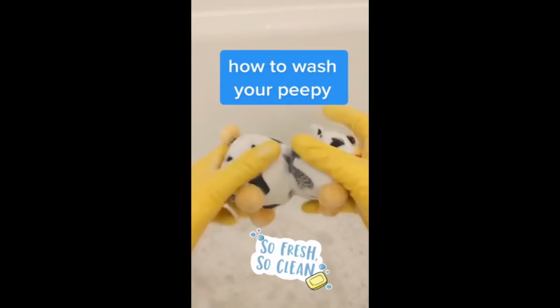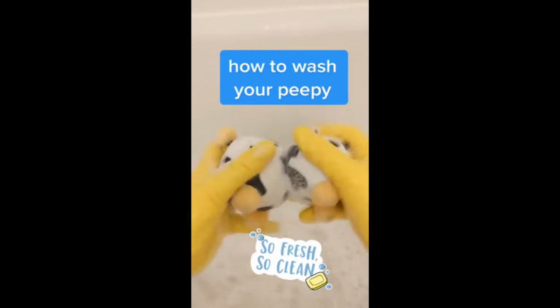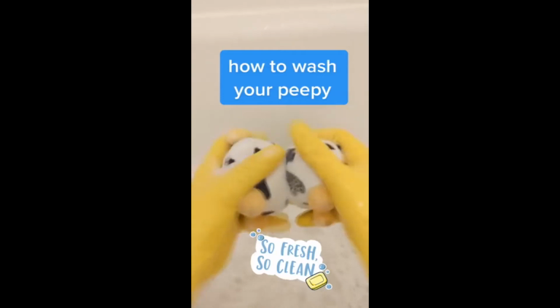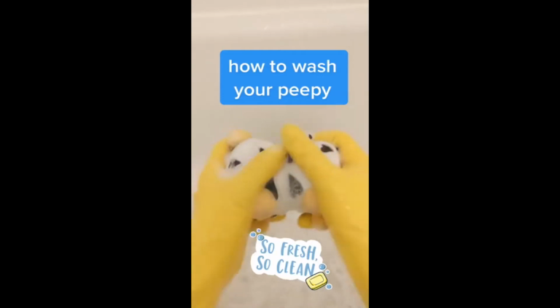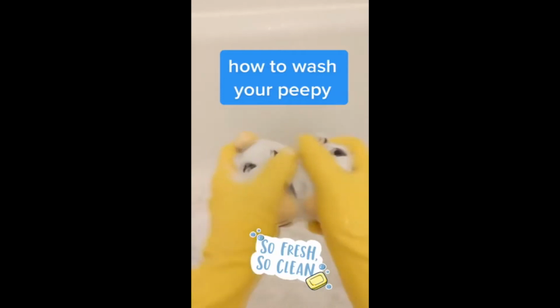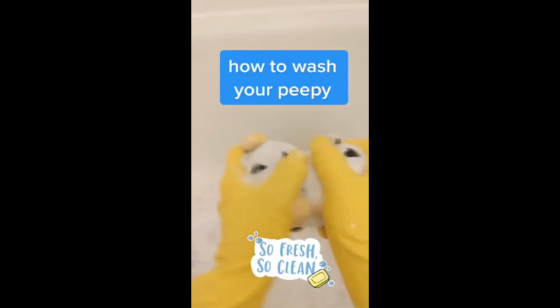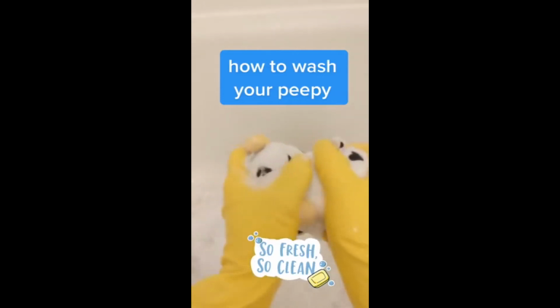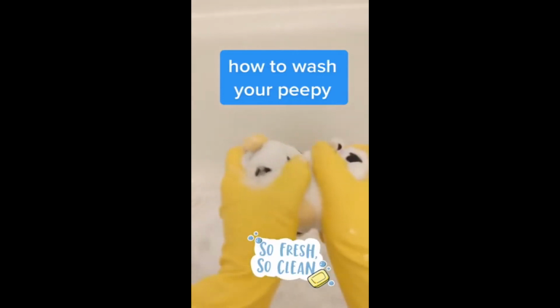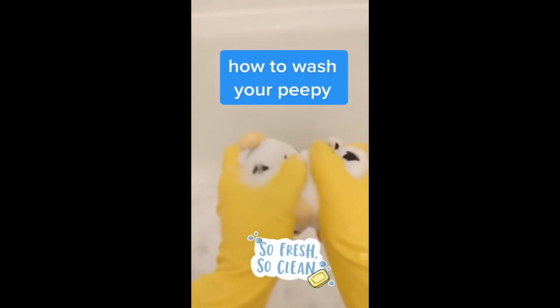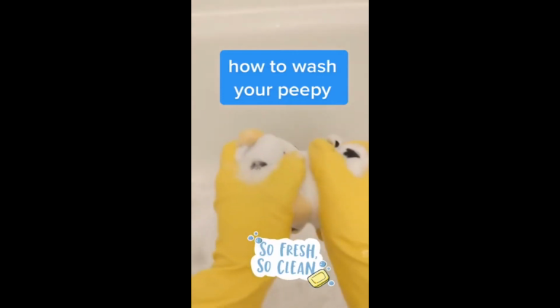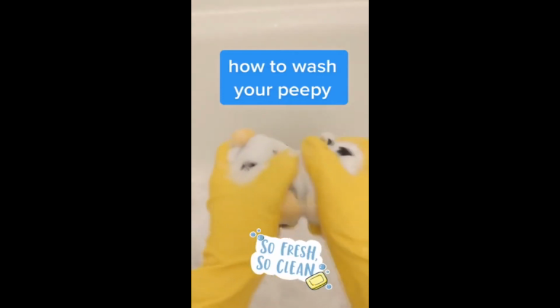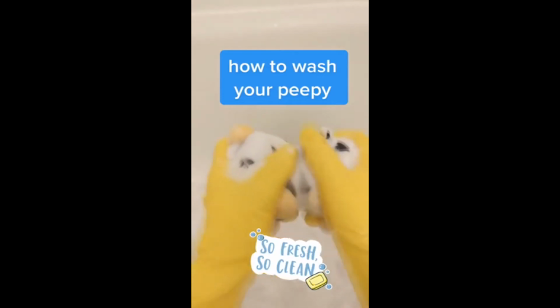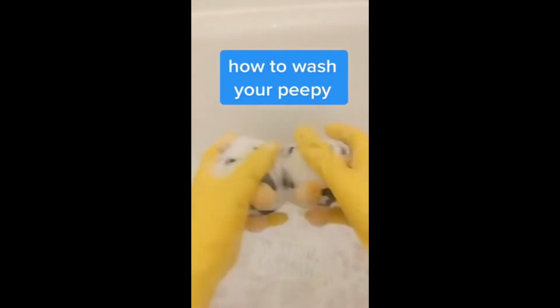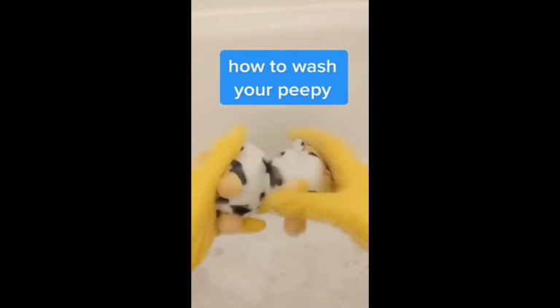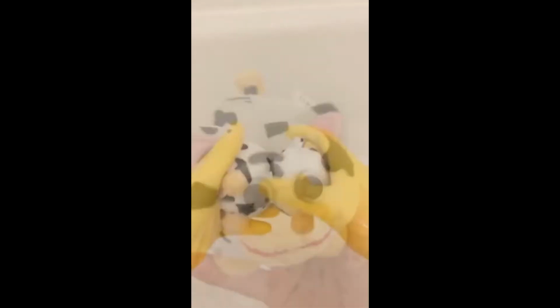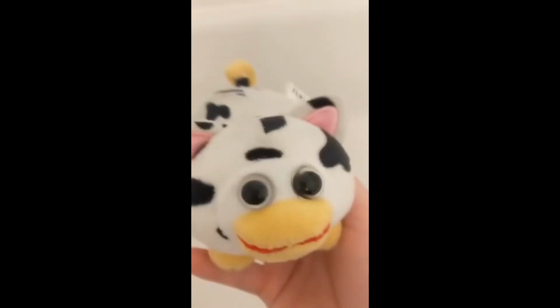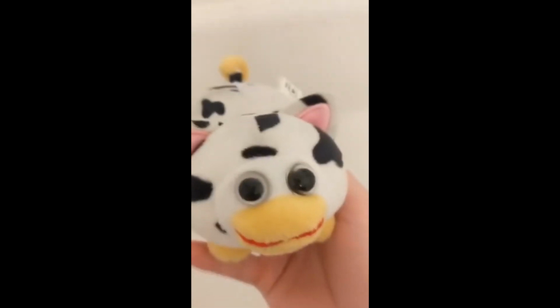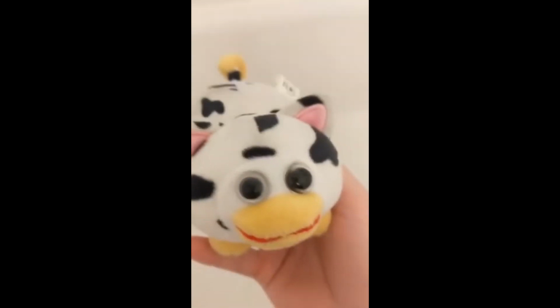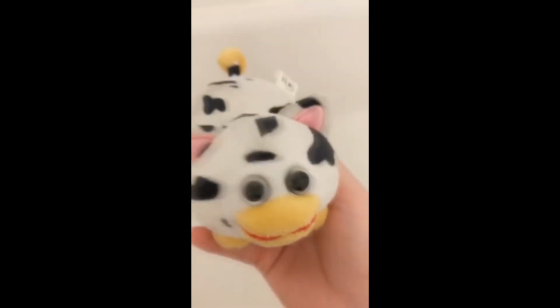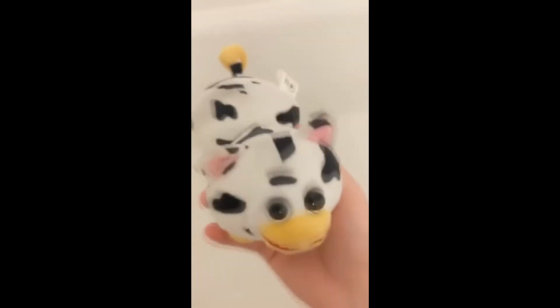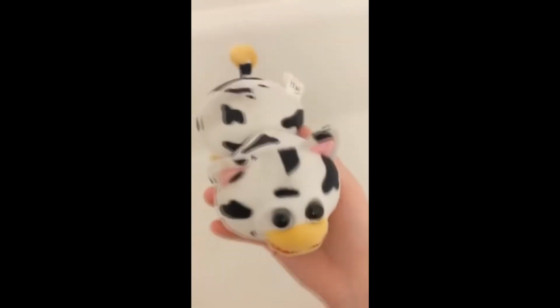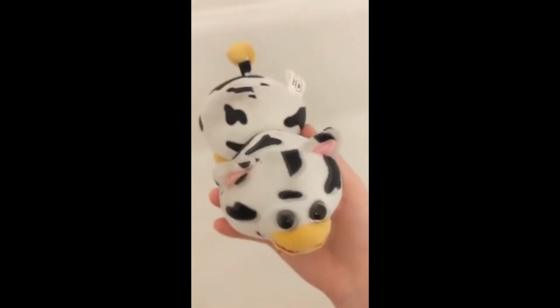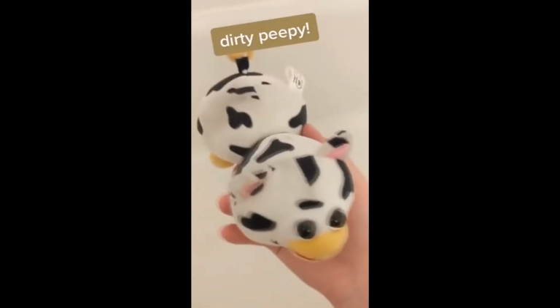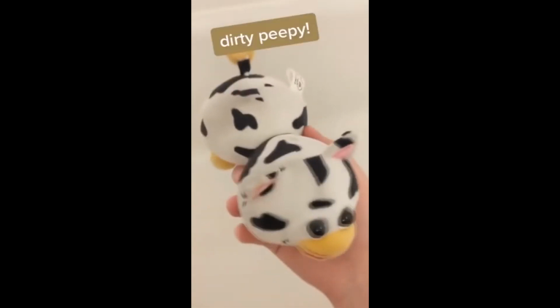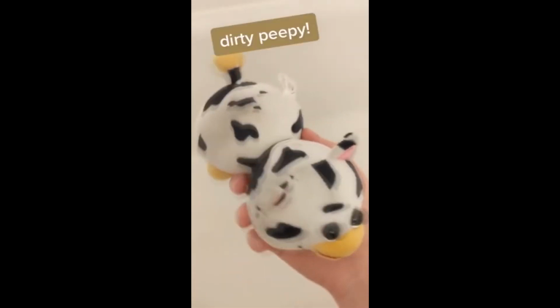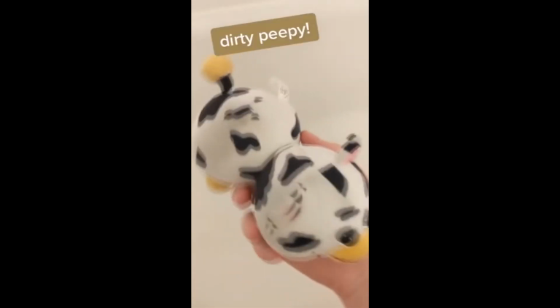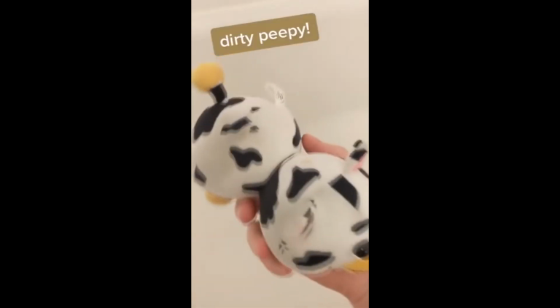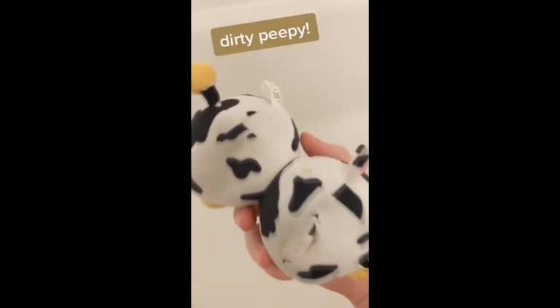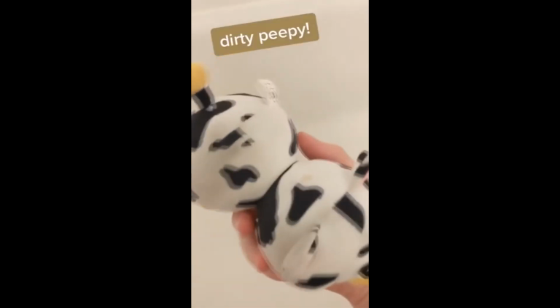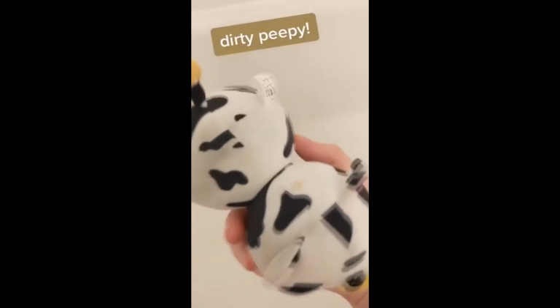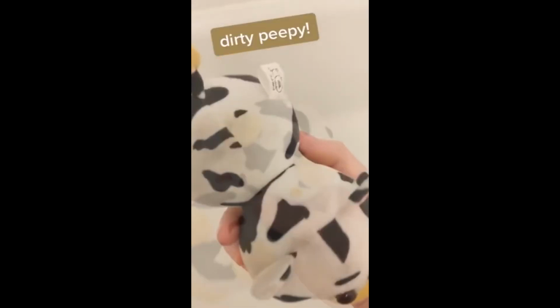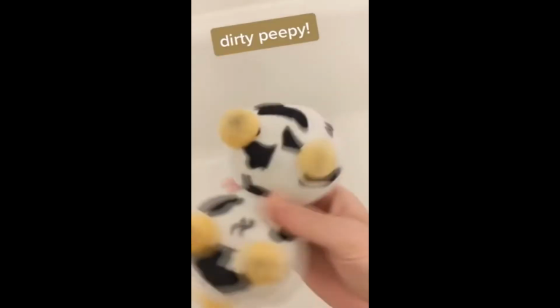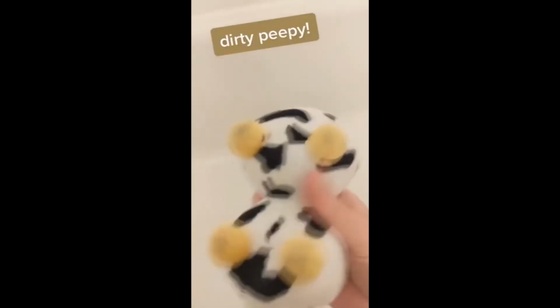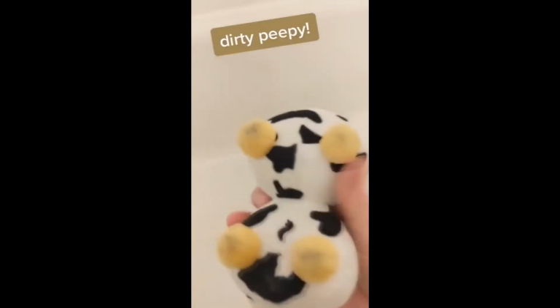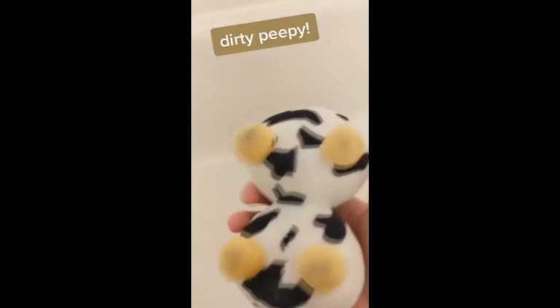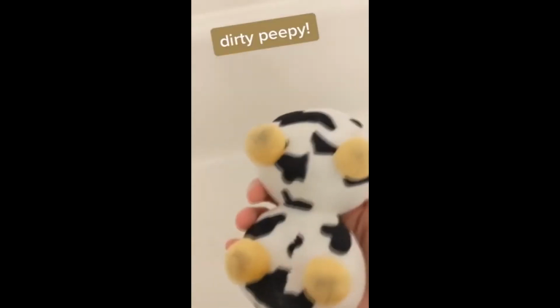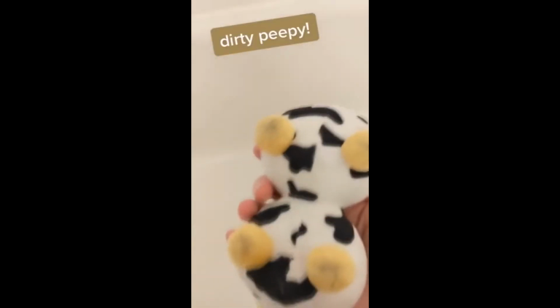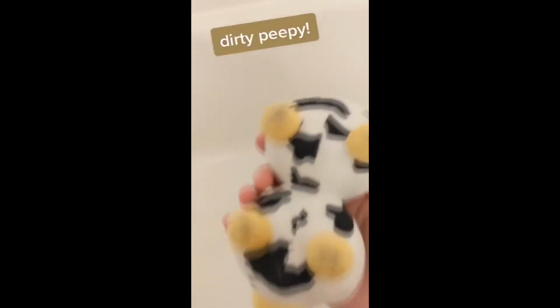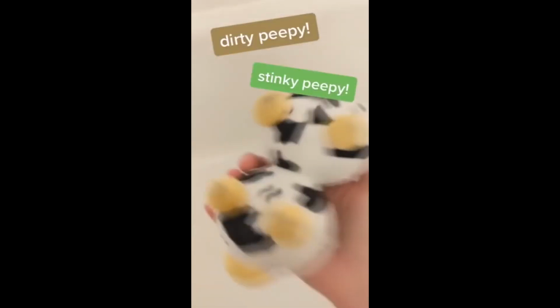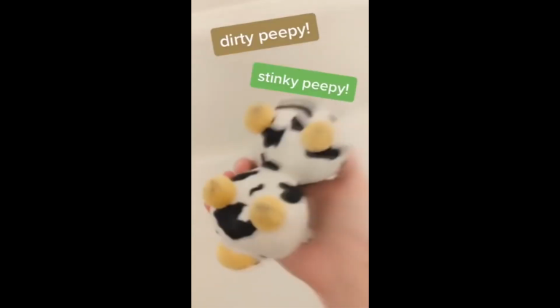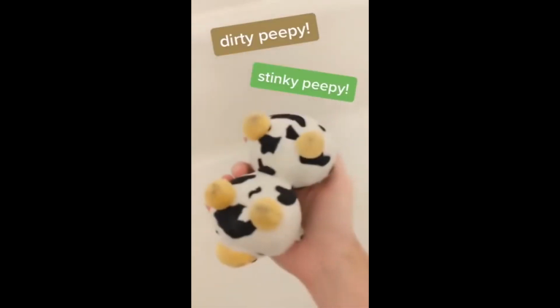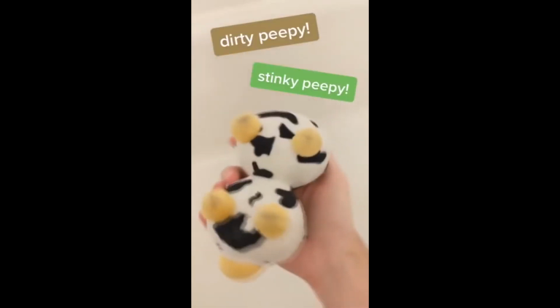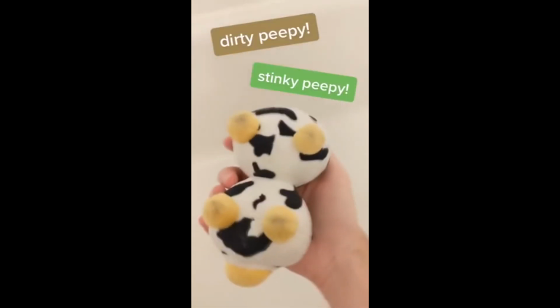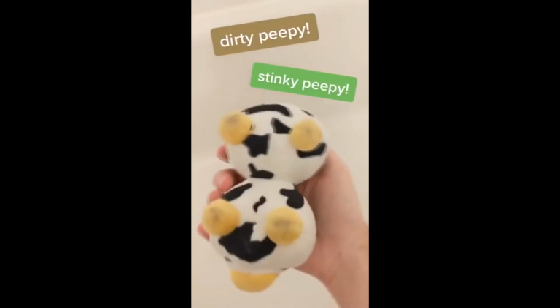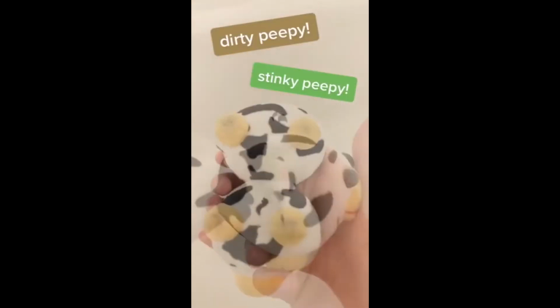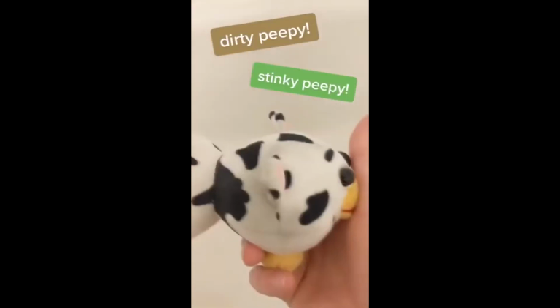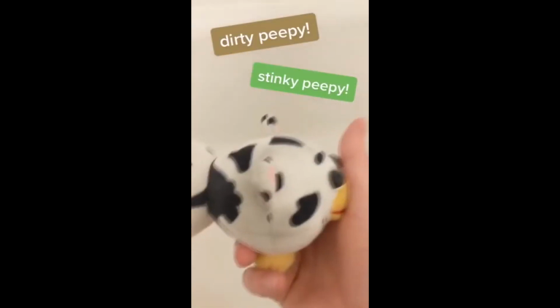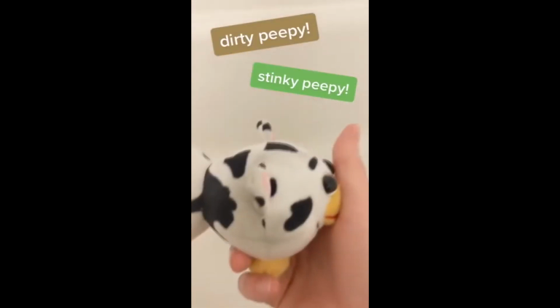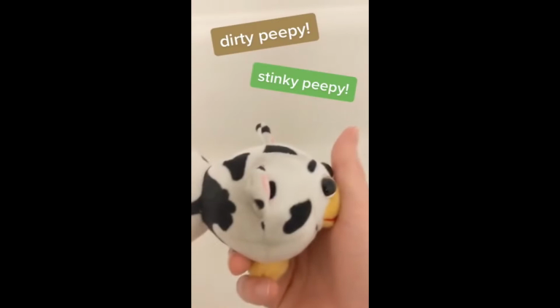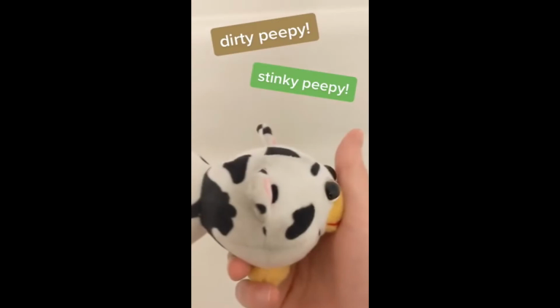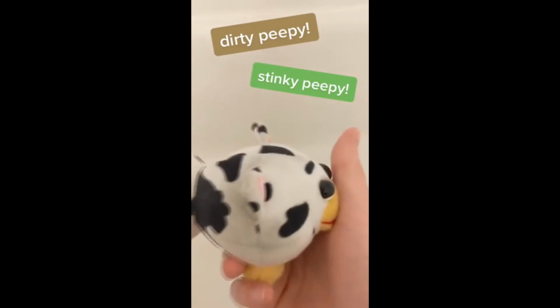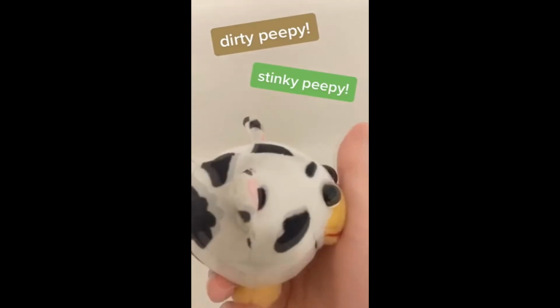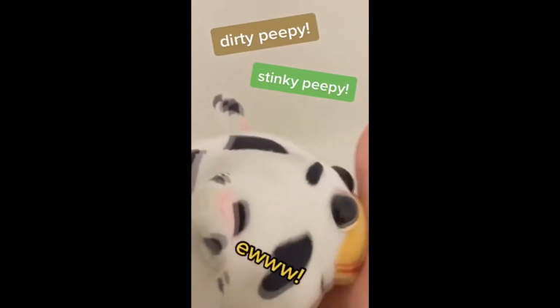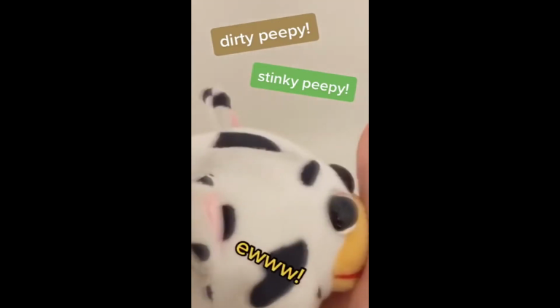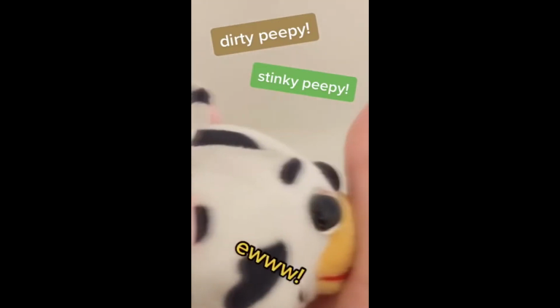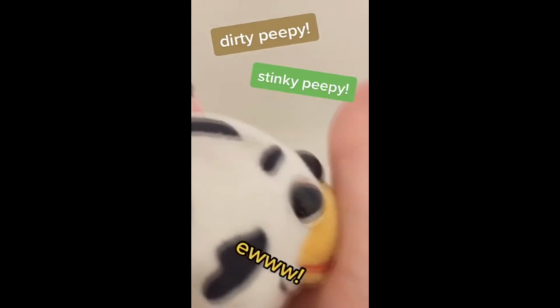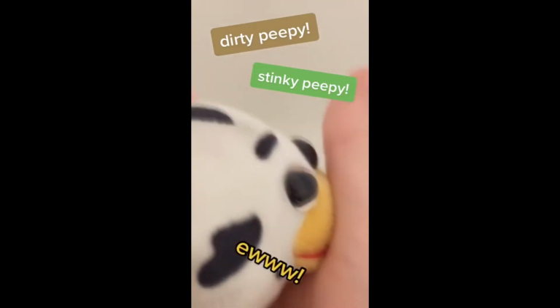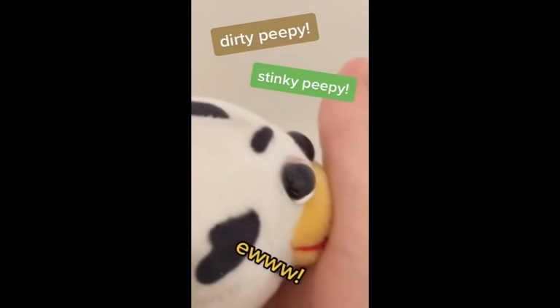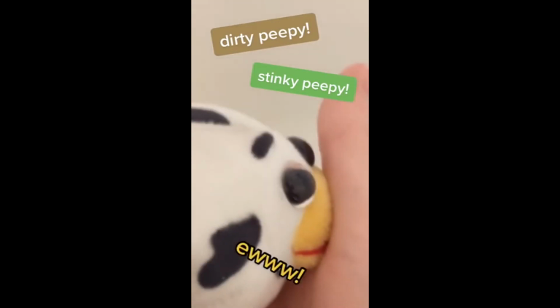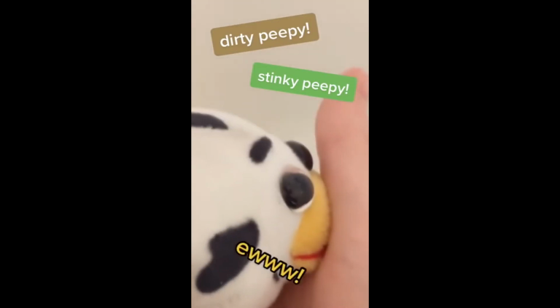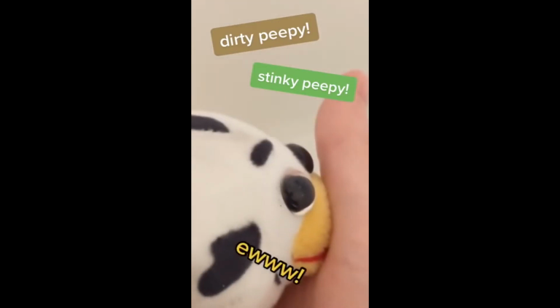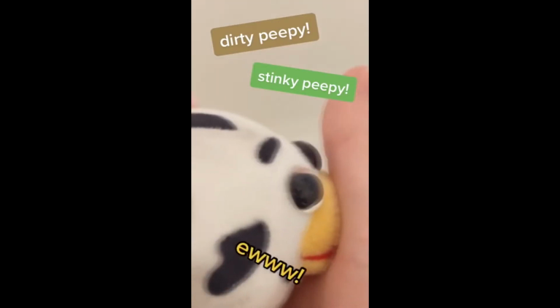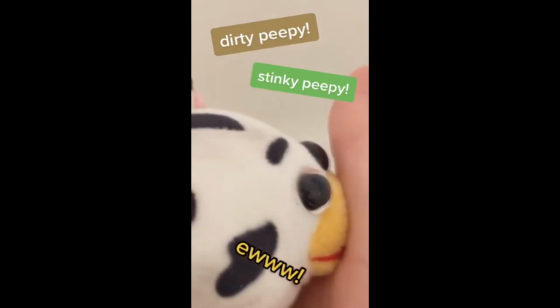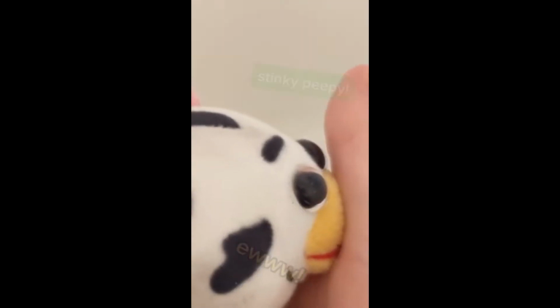Here's how to wash your peepee. Look, let's face it, everybody's peepee gets dirty. When I was looking after Peepee today, it was time for a bath.